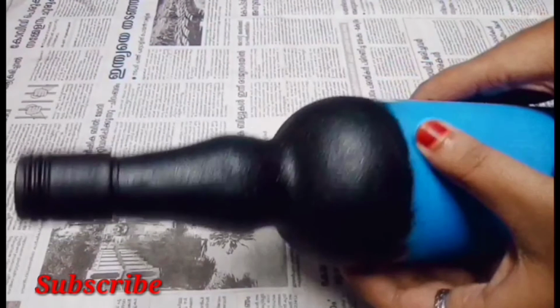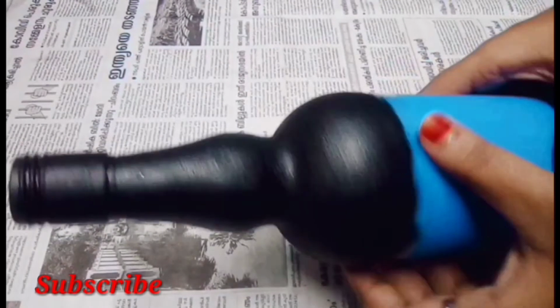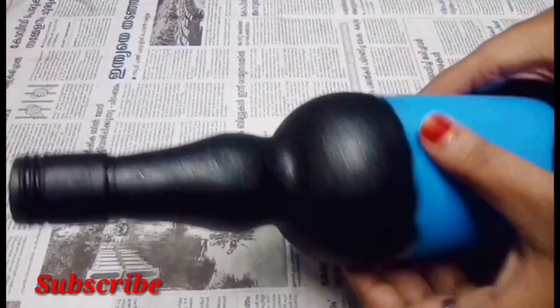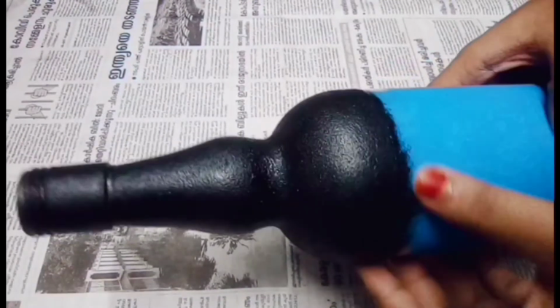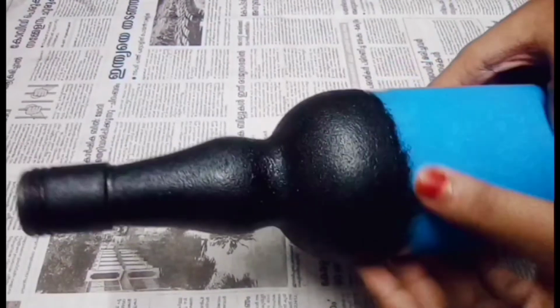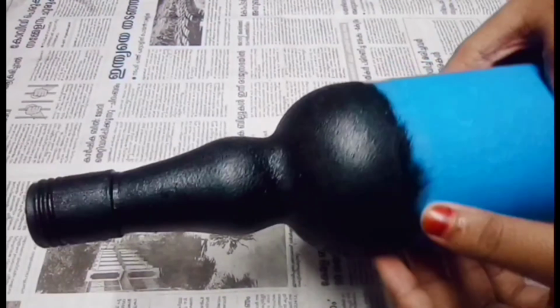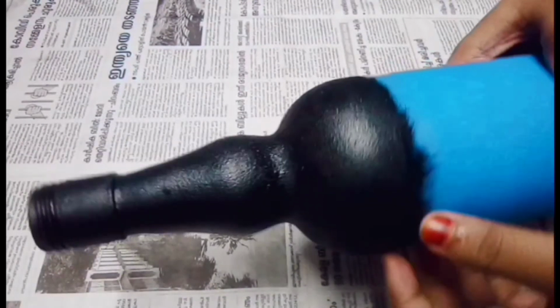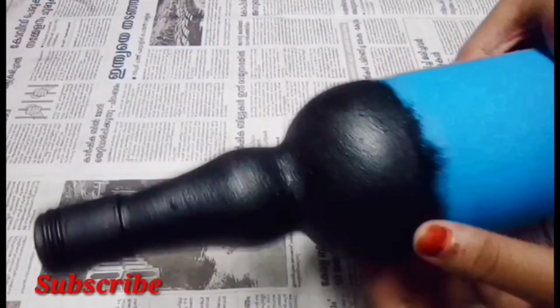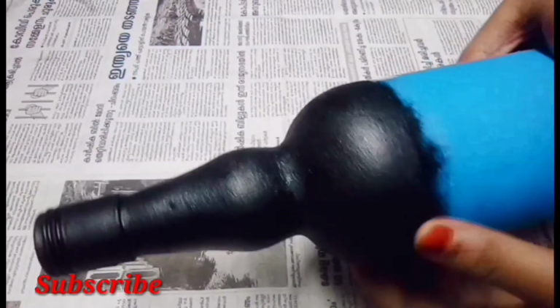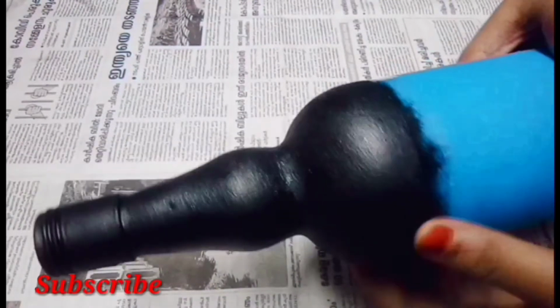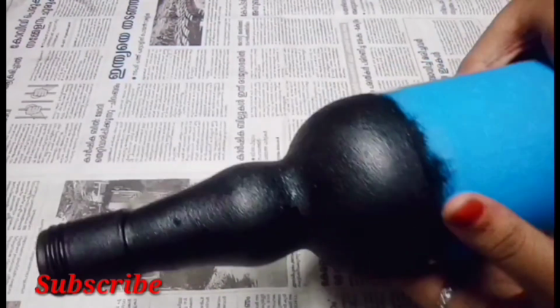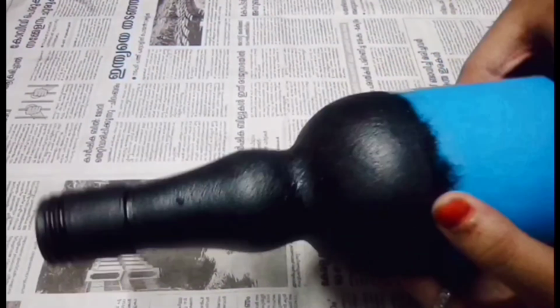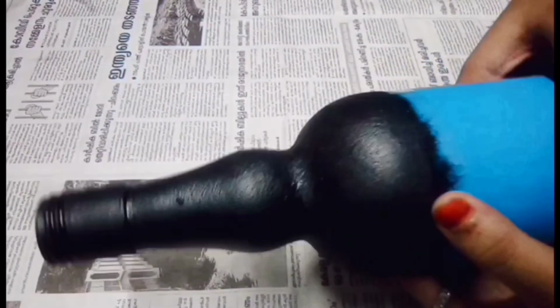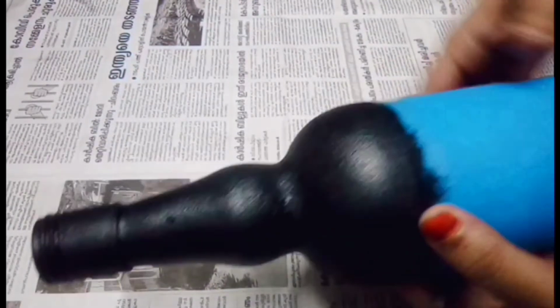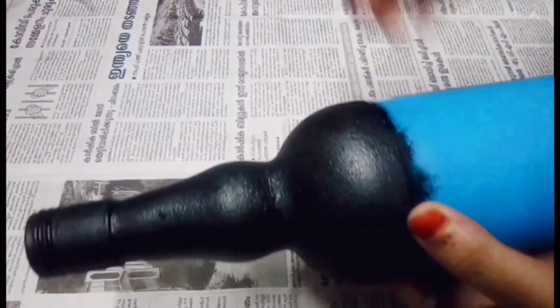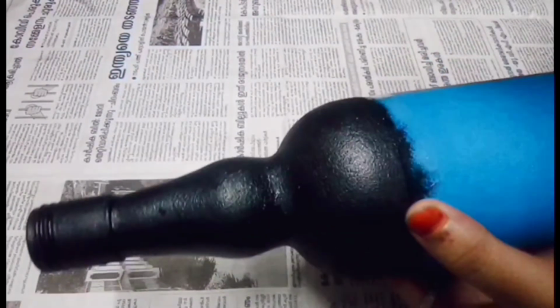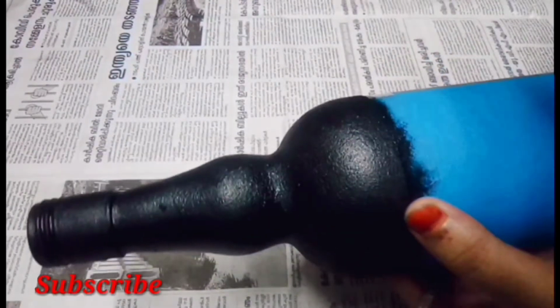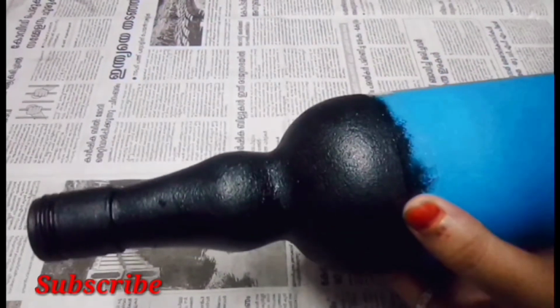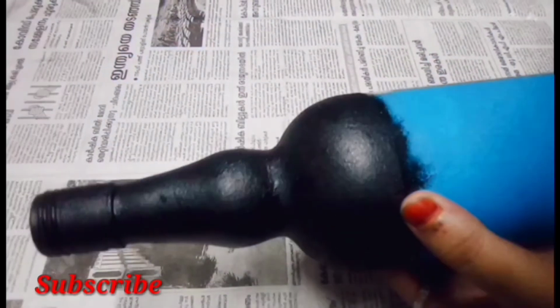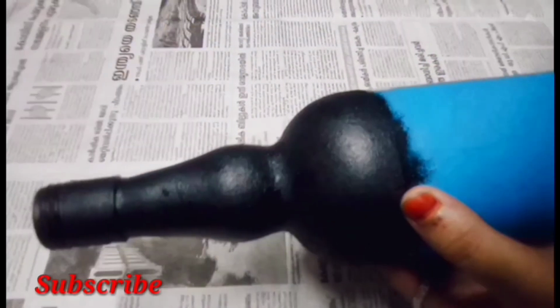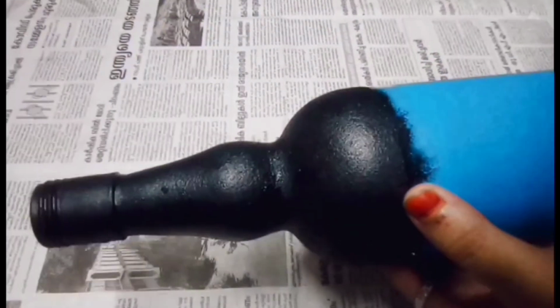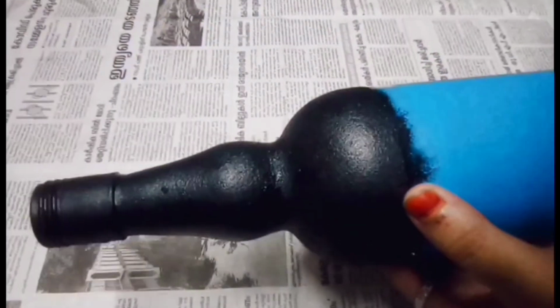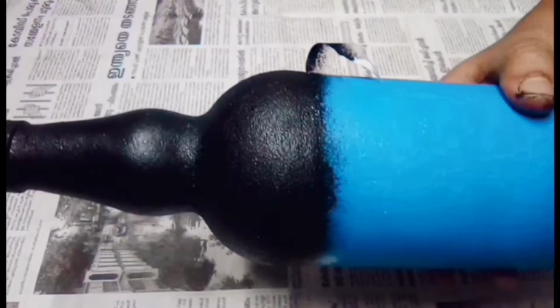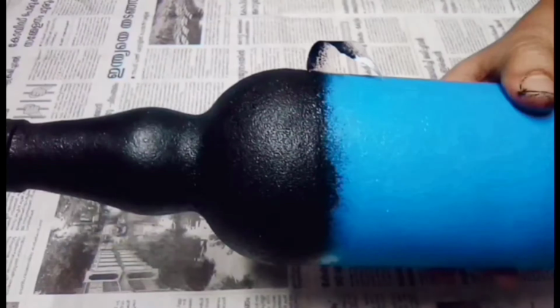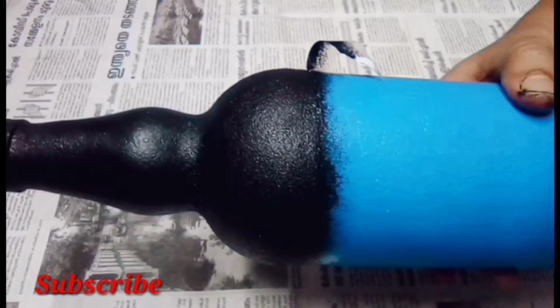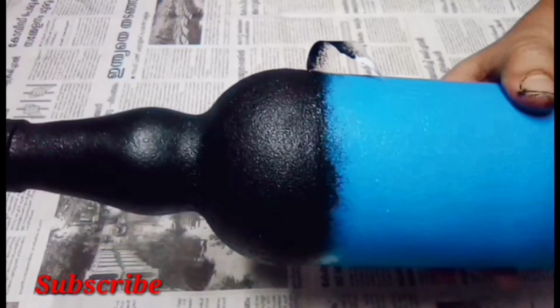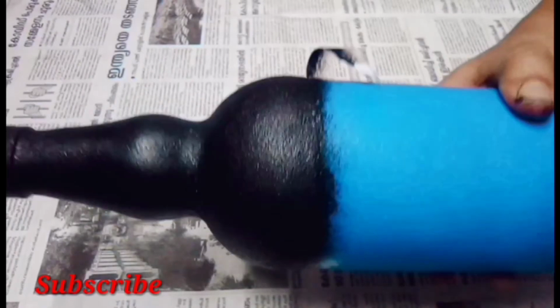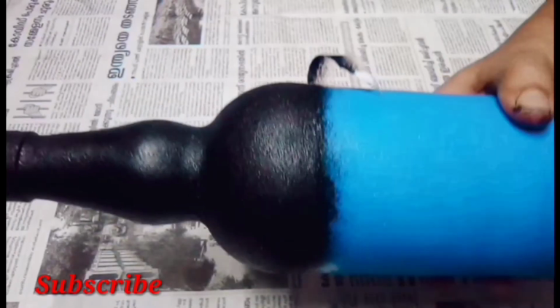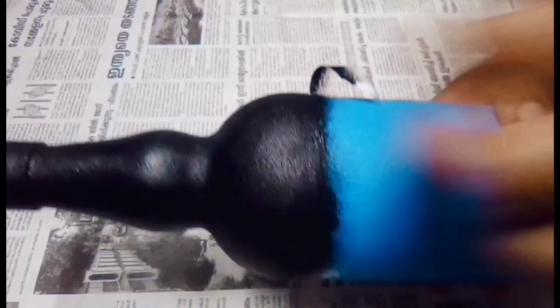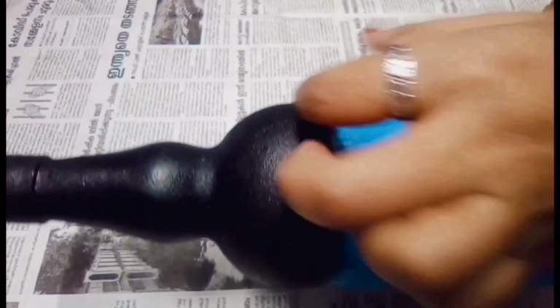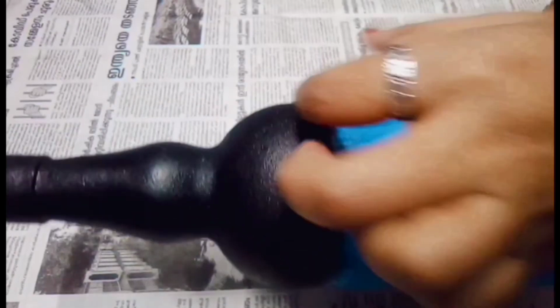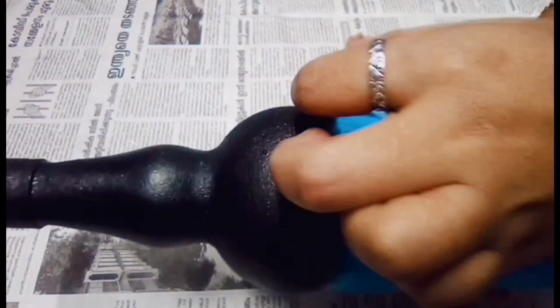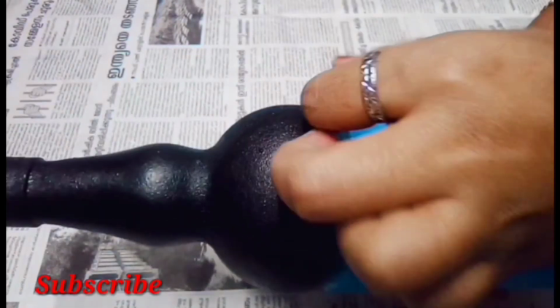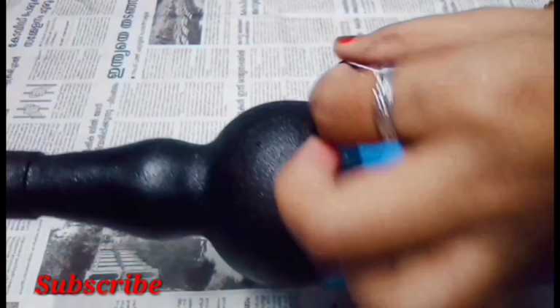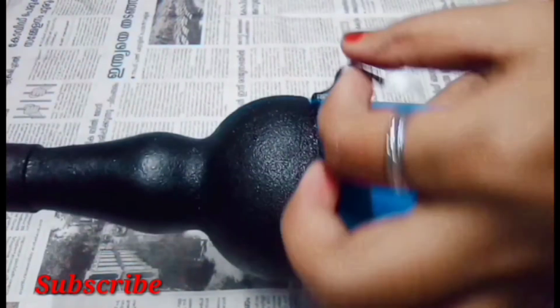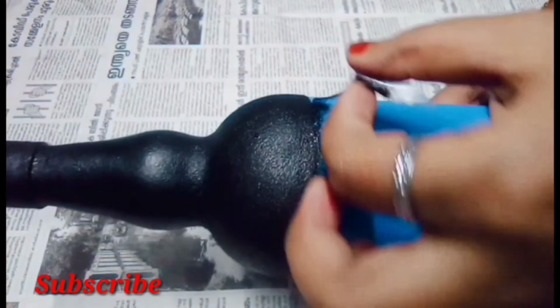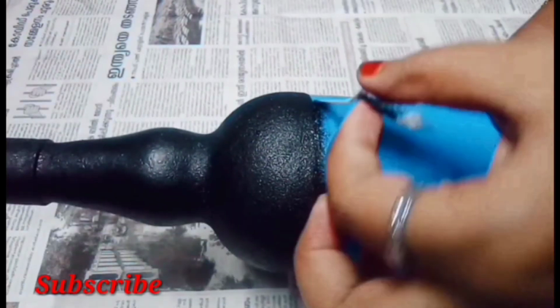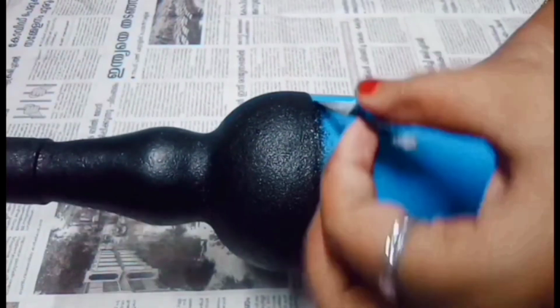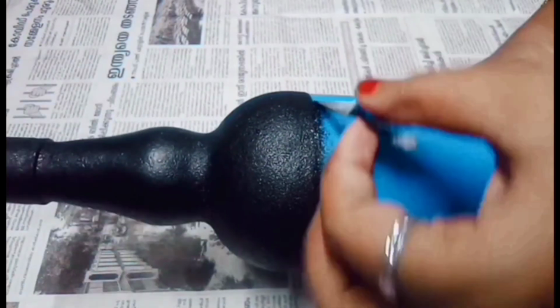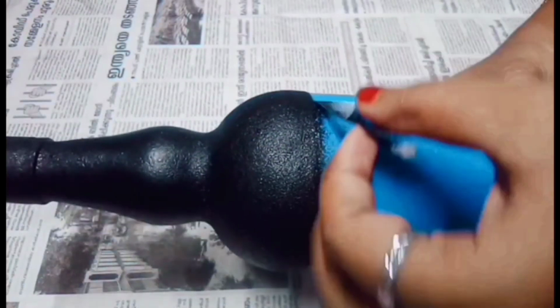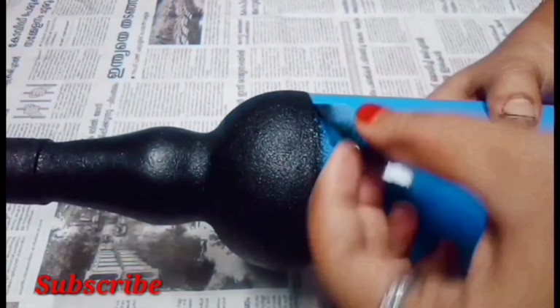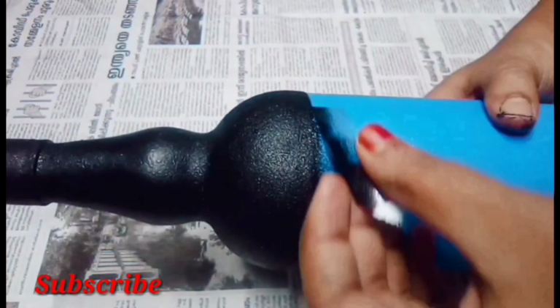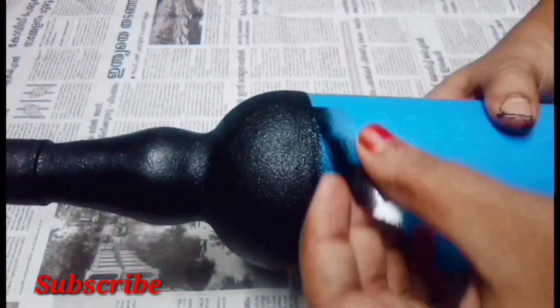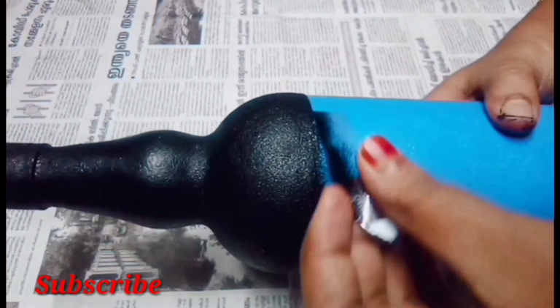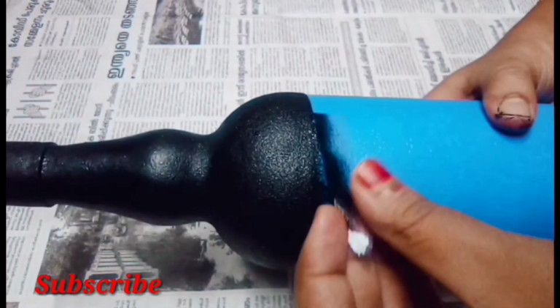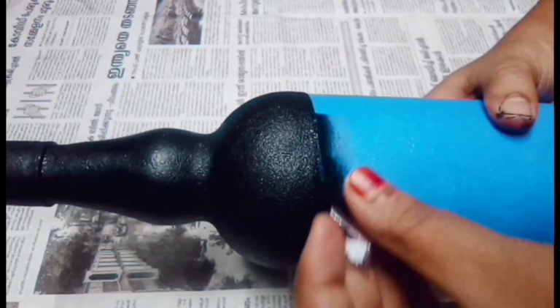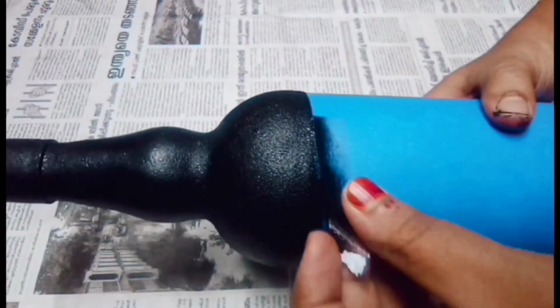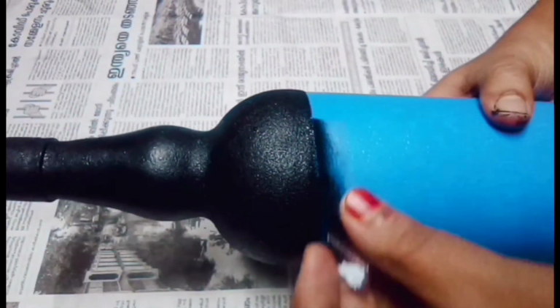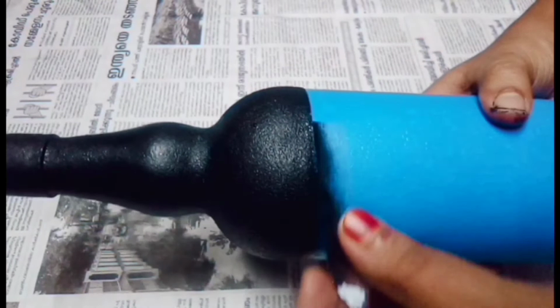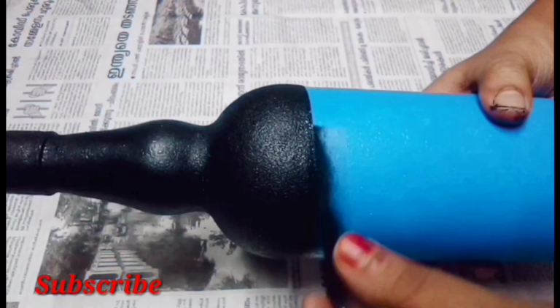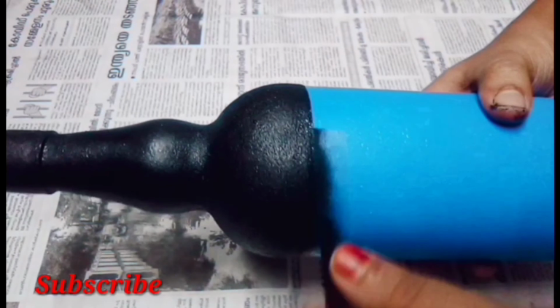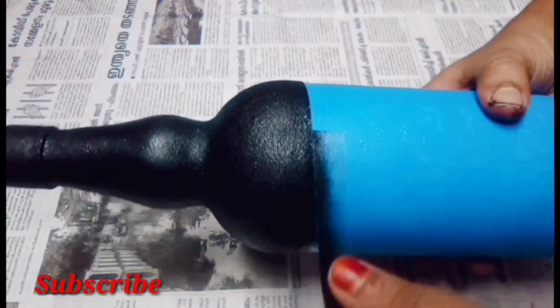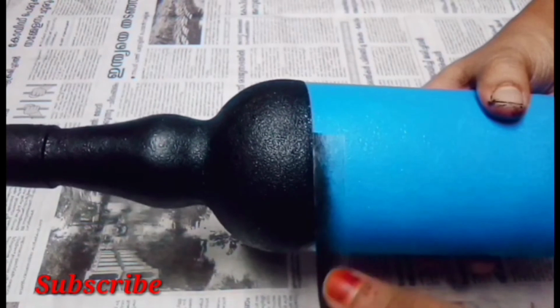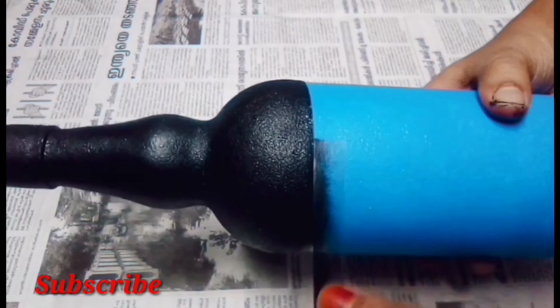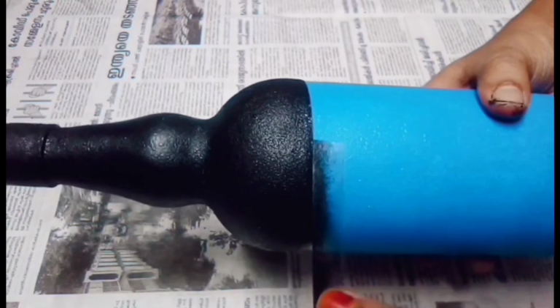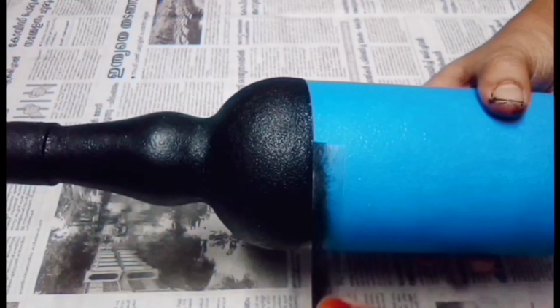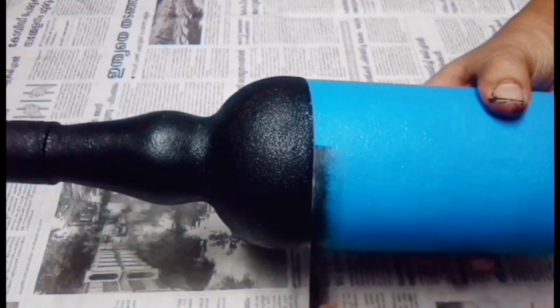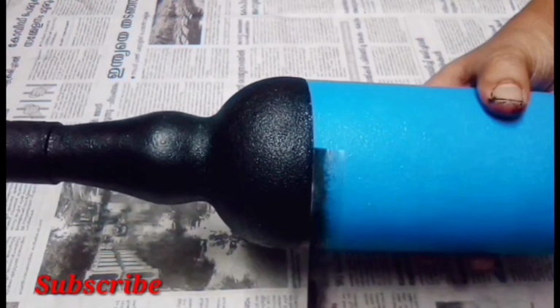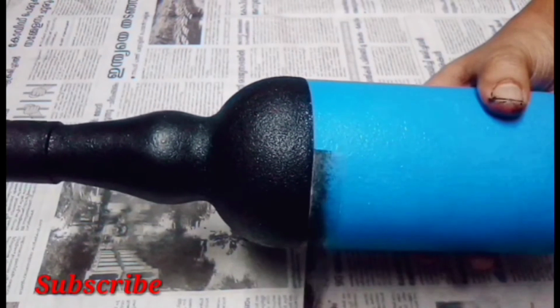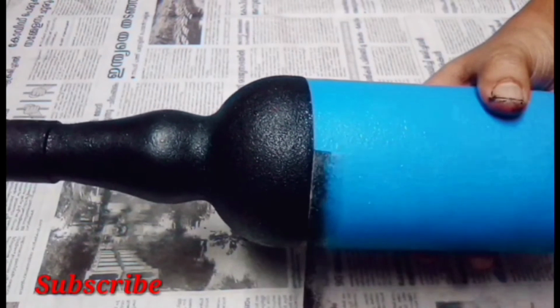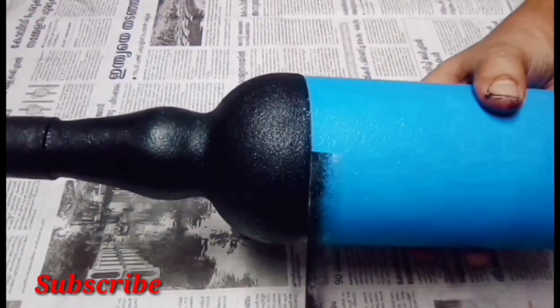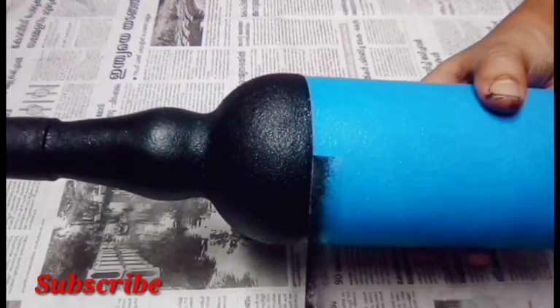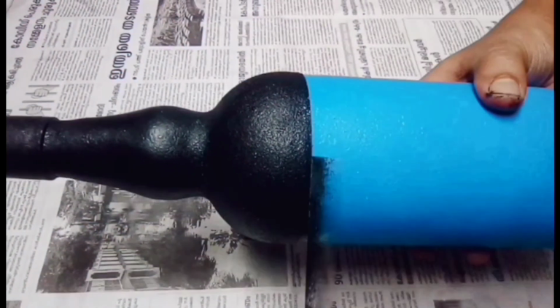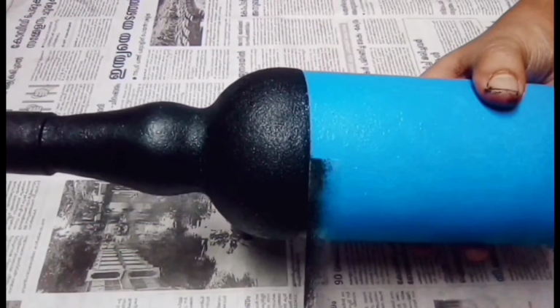I'm going to paint a nice finish. I'm going to paint a nice shade.